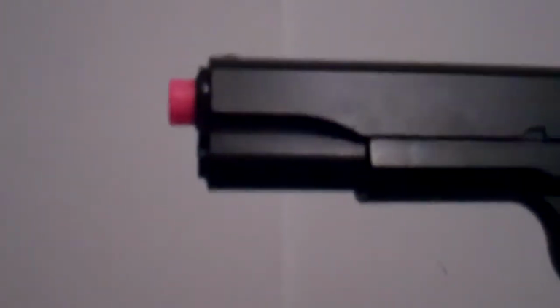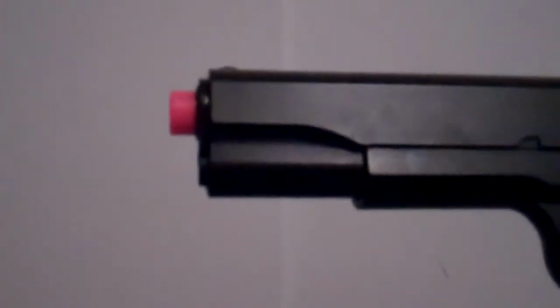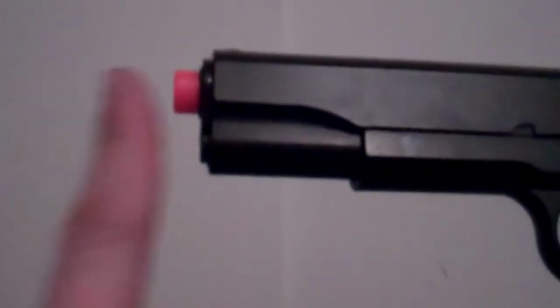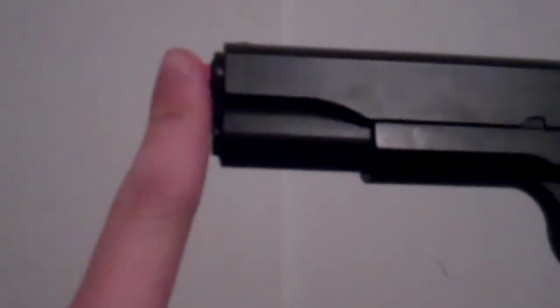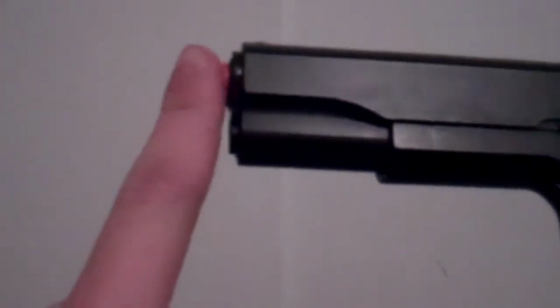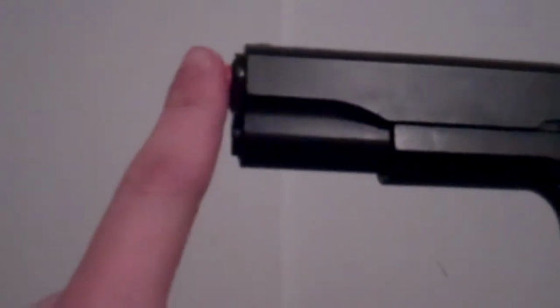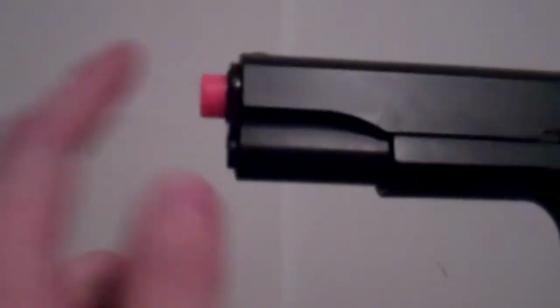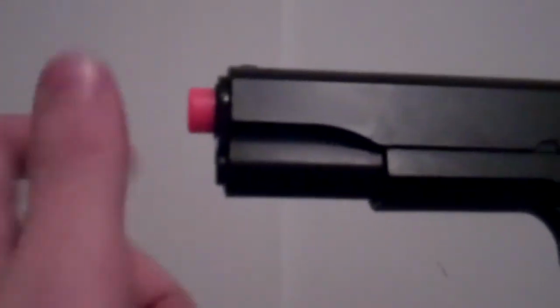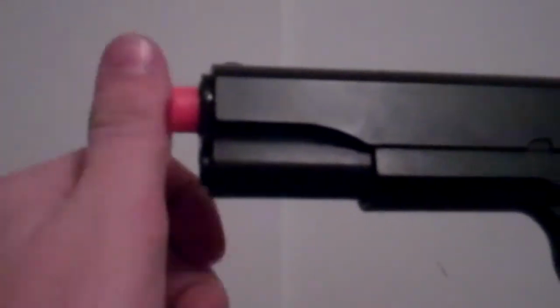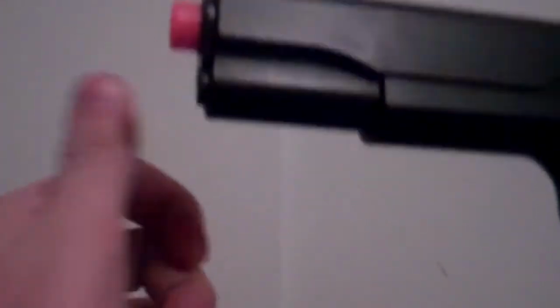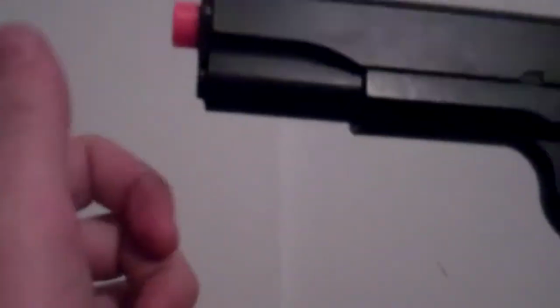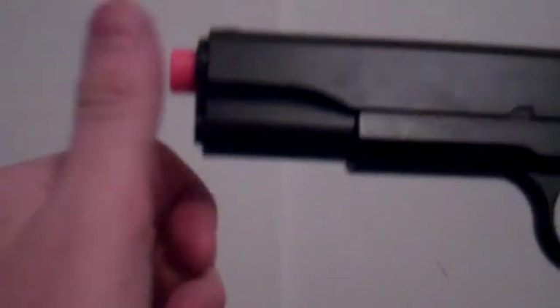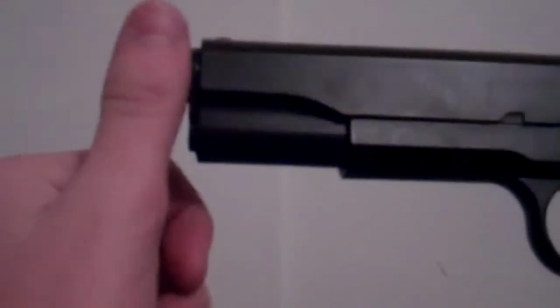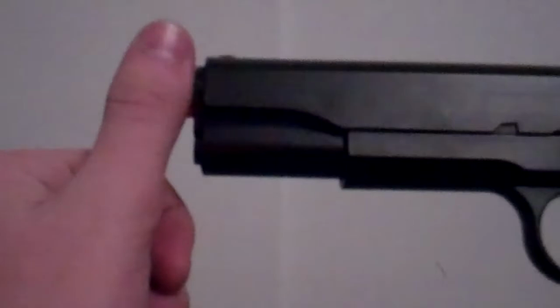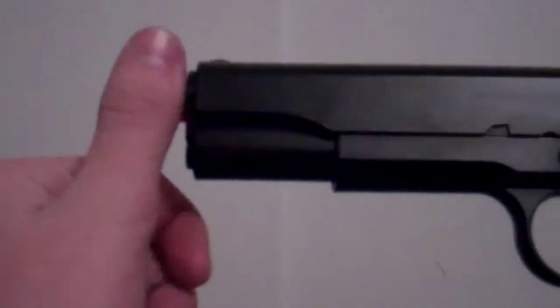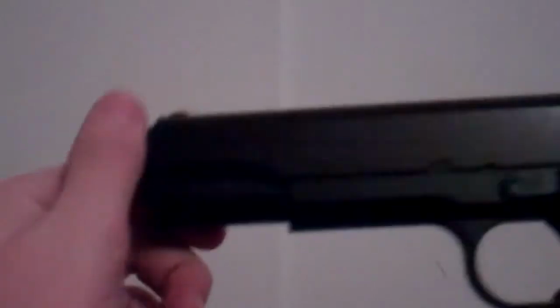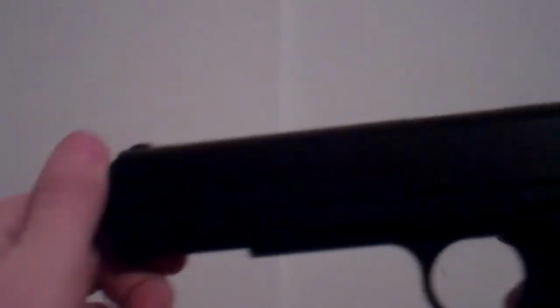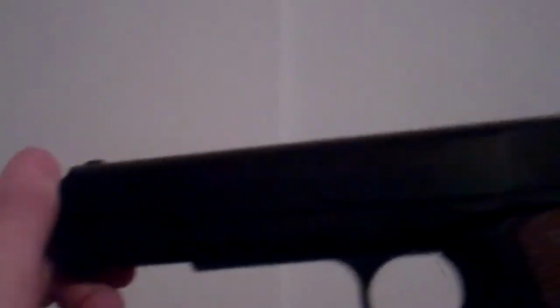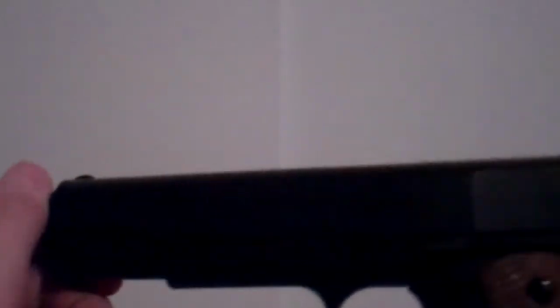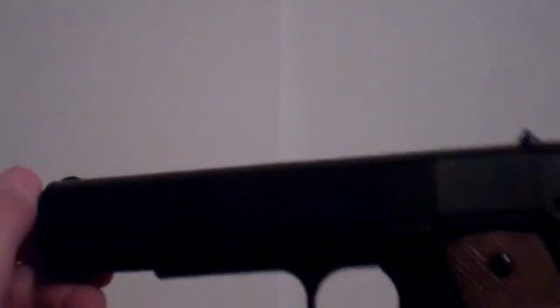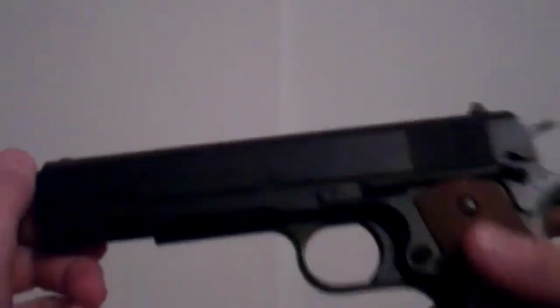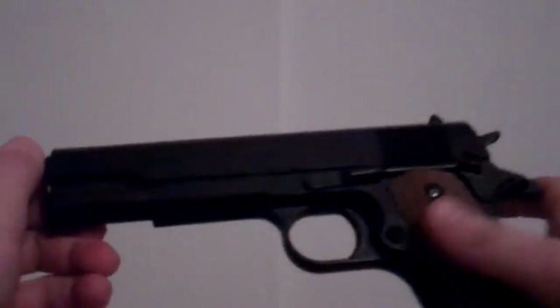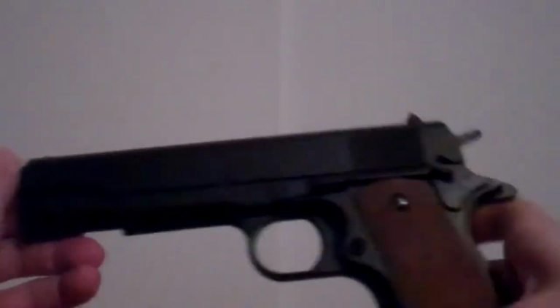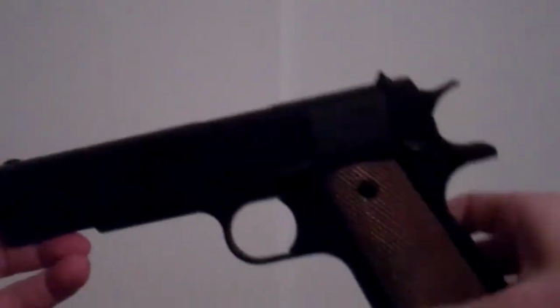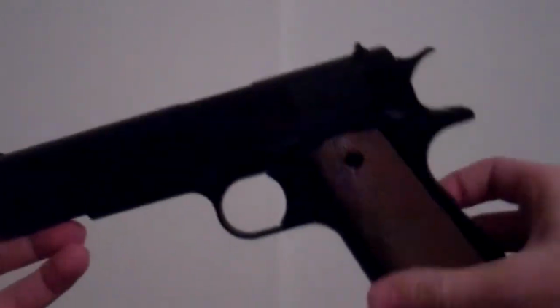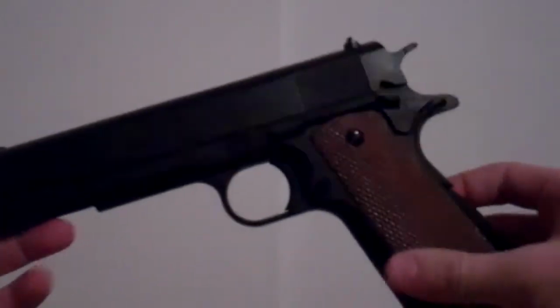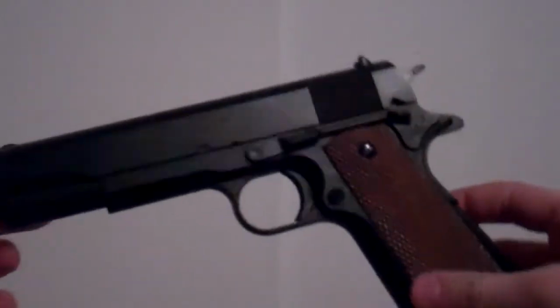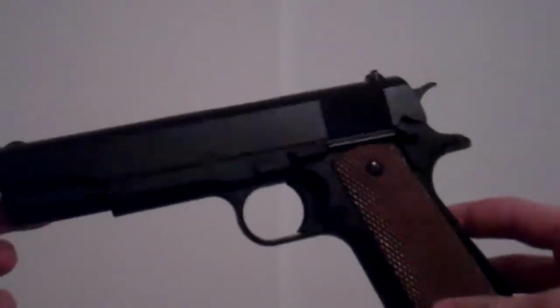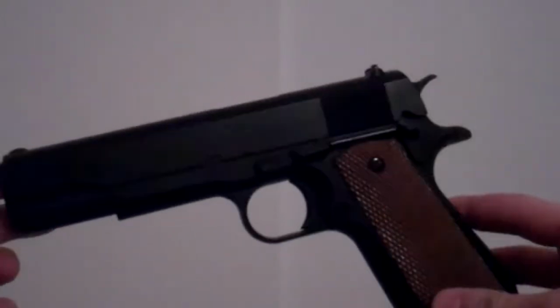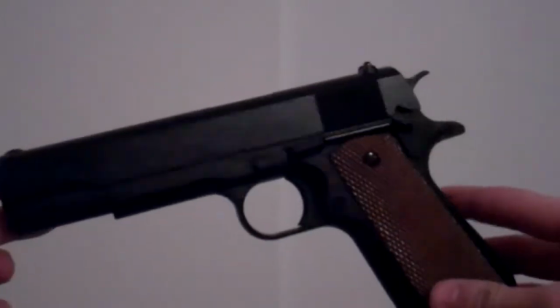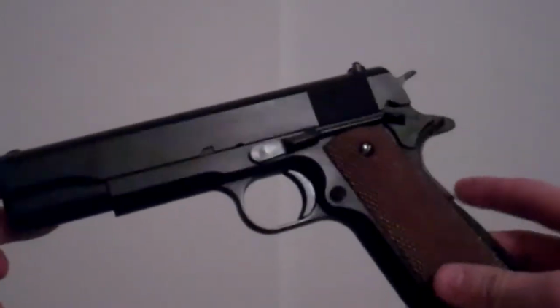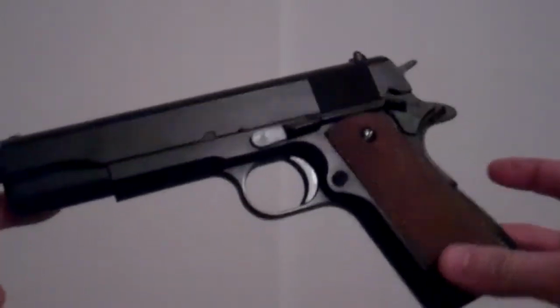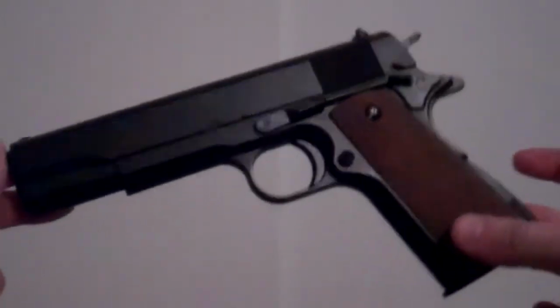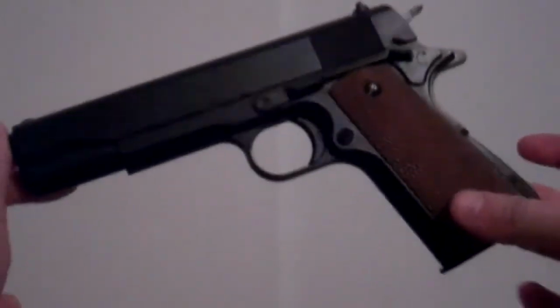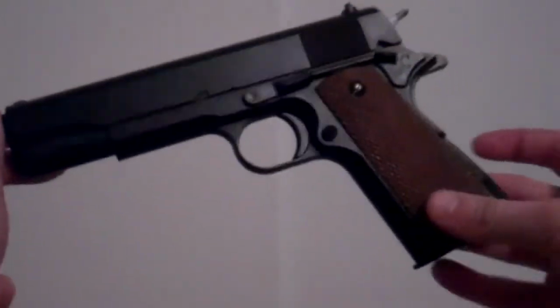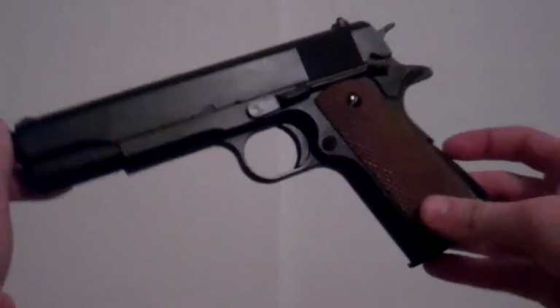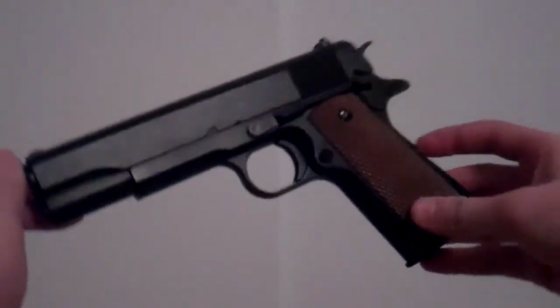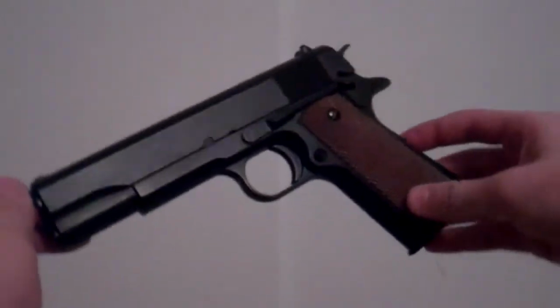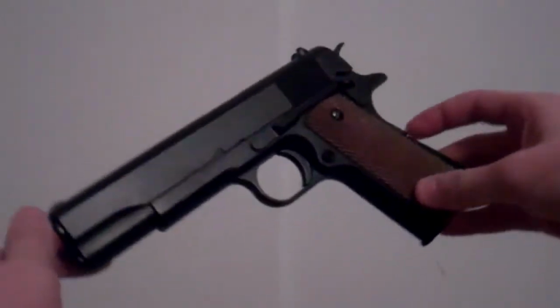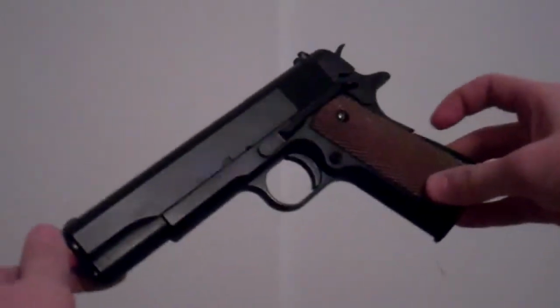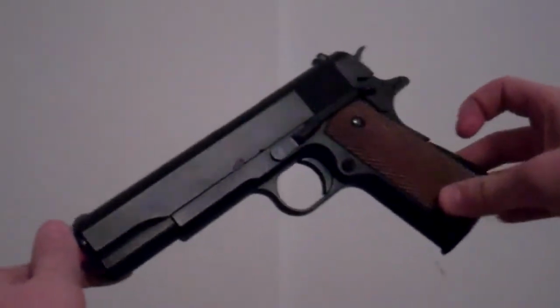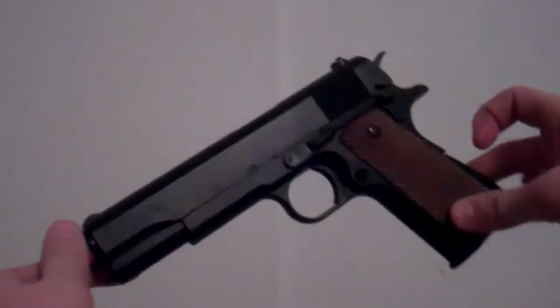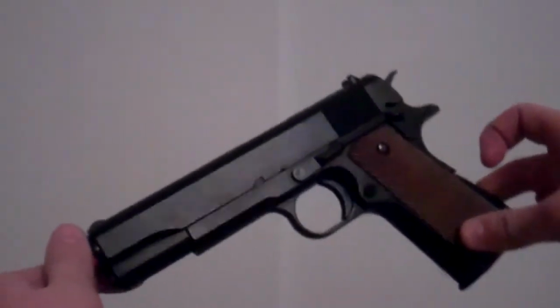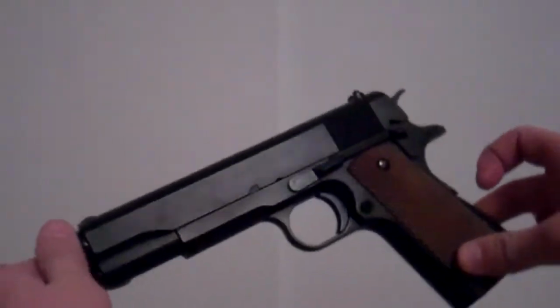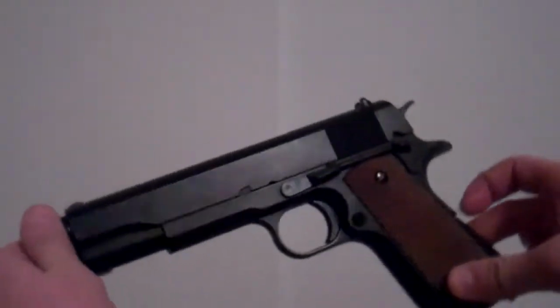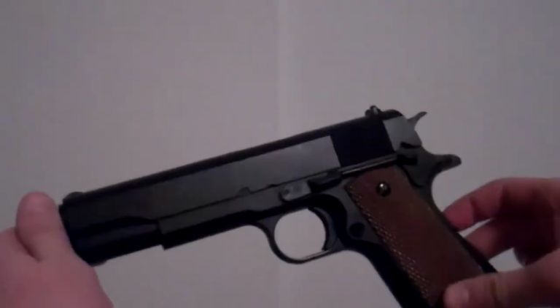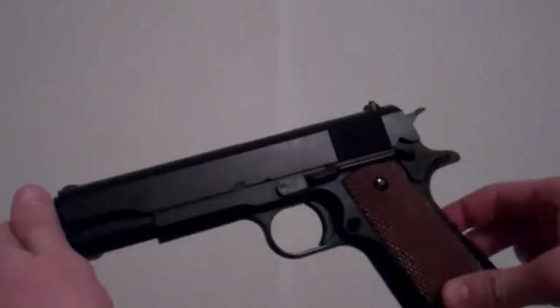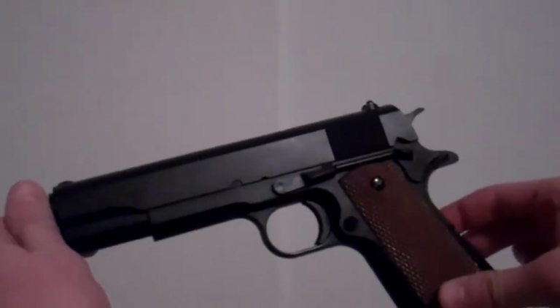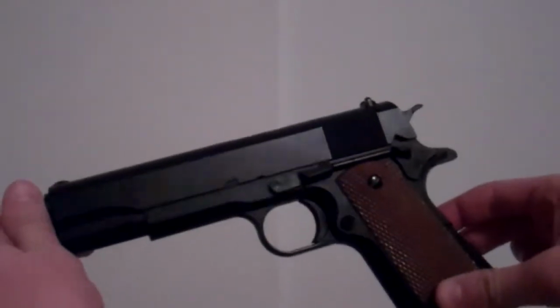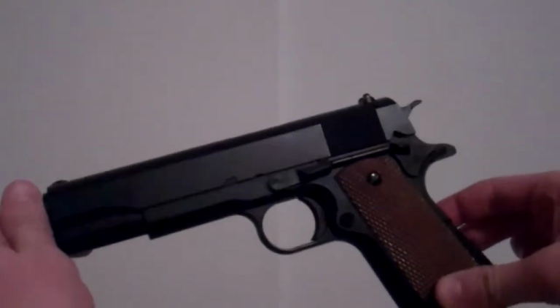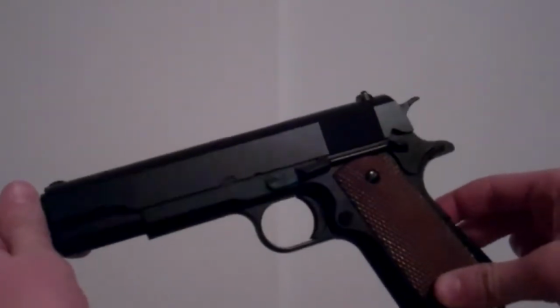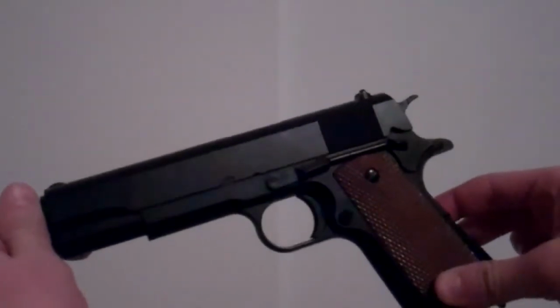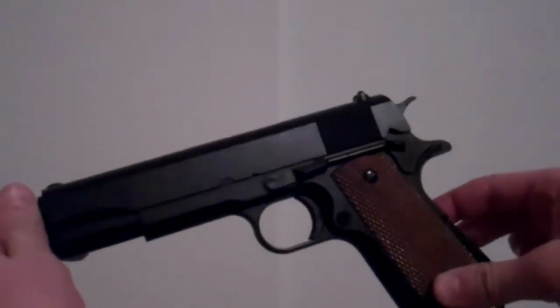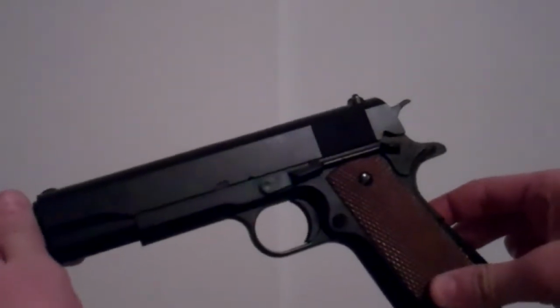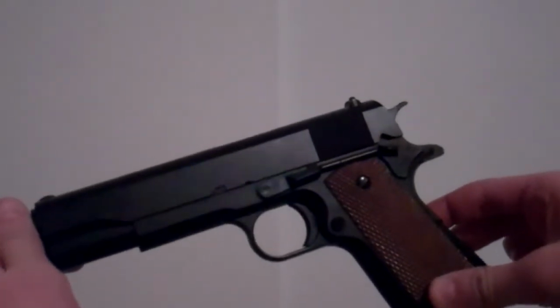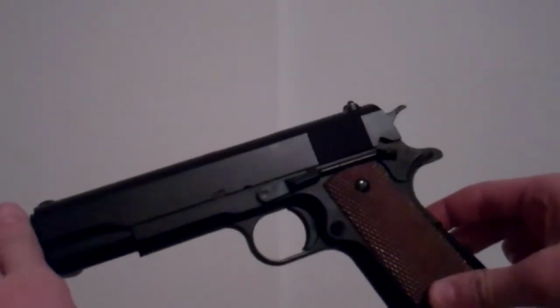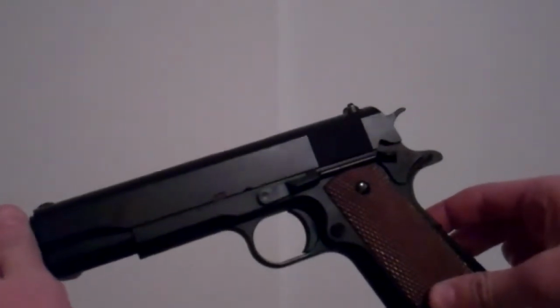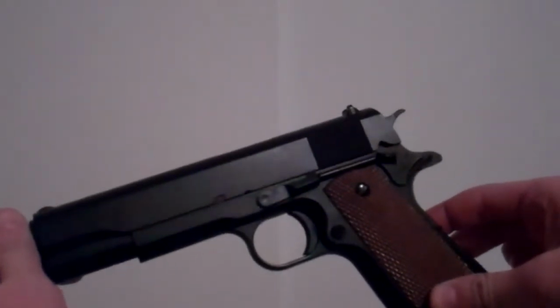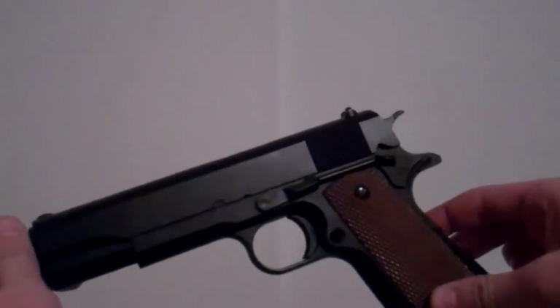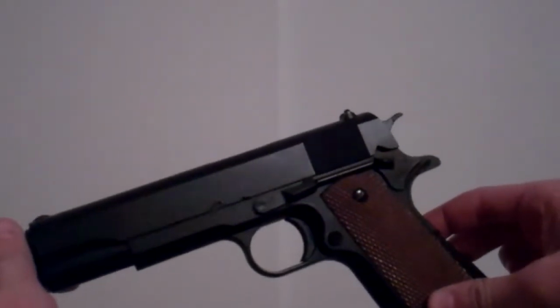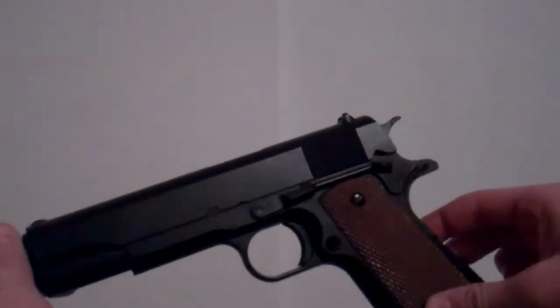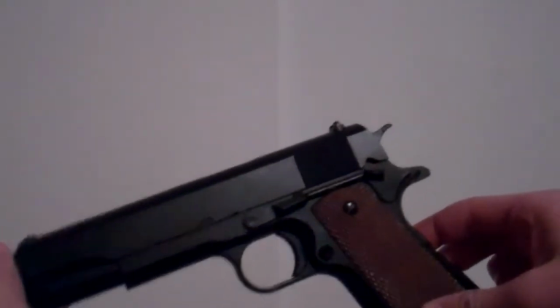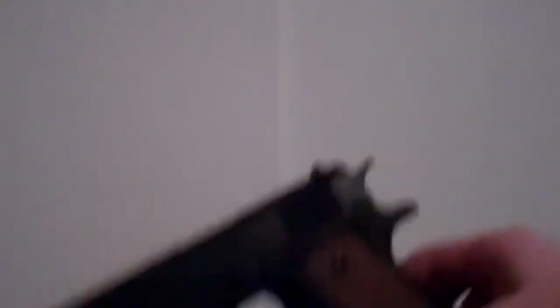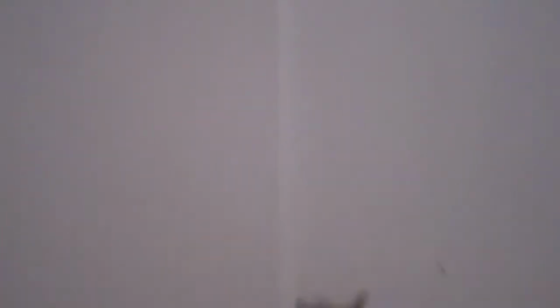It comes with the orange tip. It actually looks like a real Colt without the orange tip, so that's pretty cool.